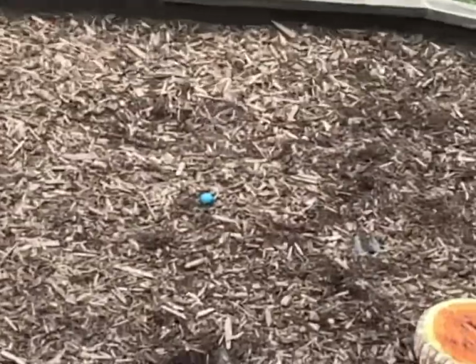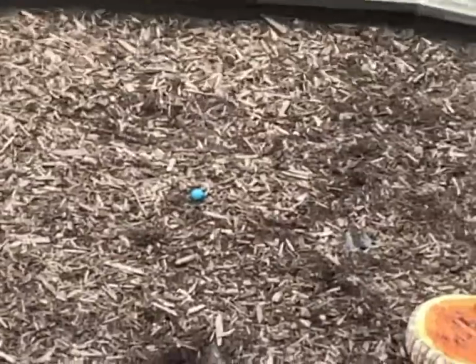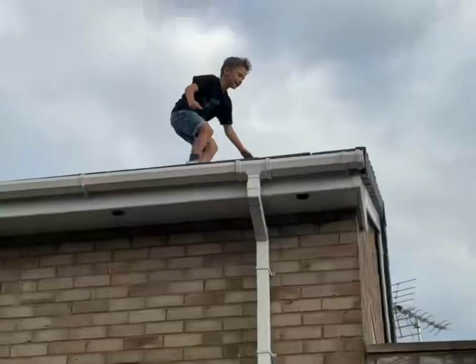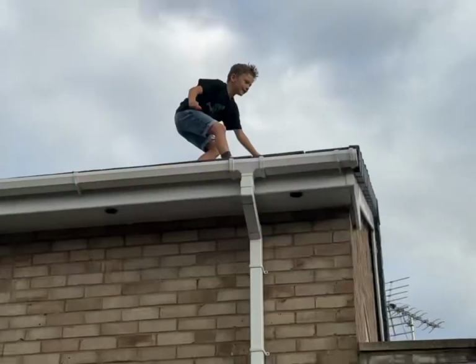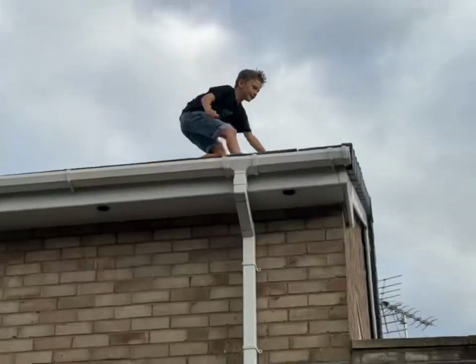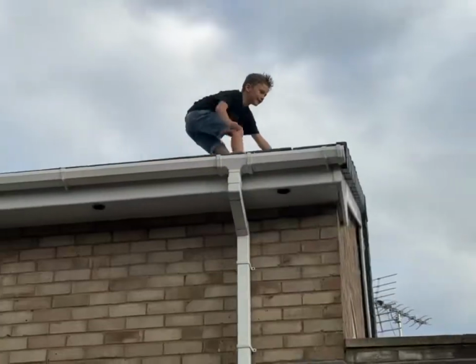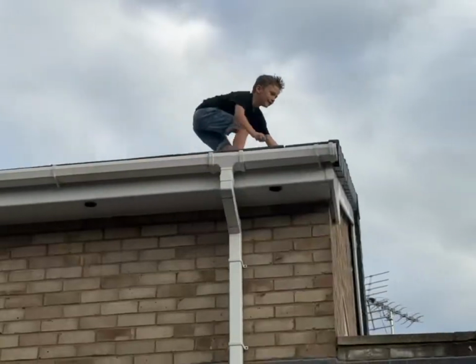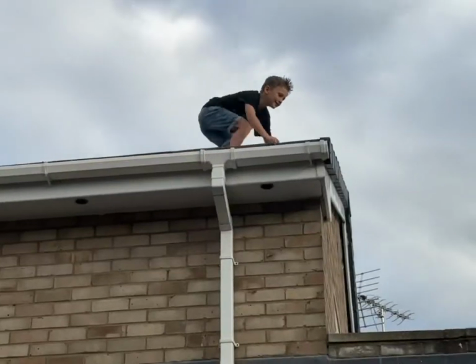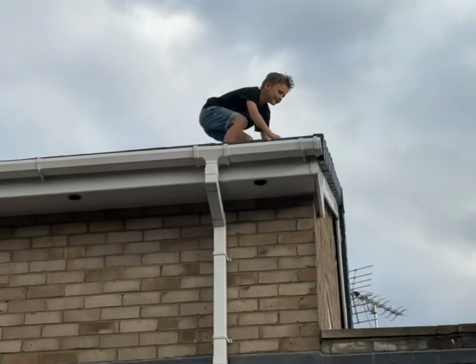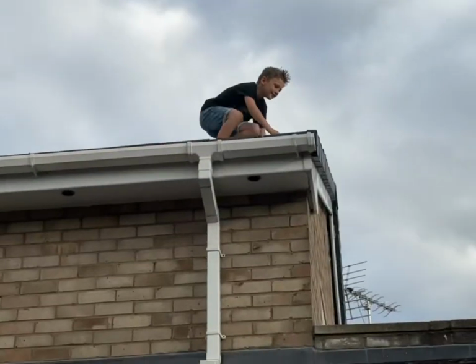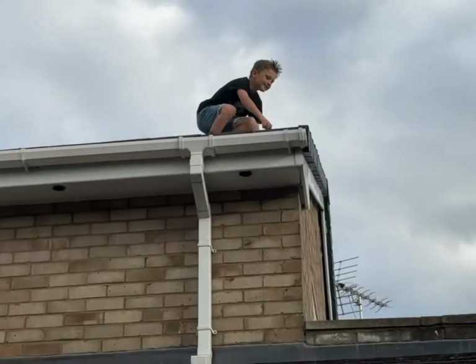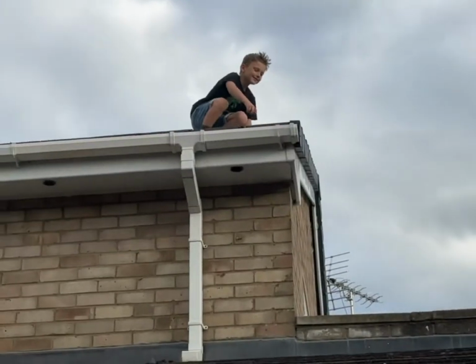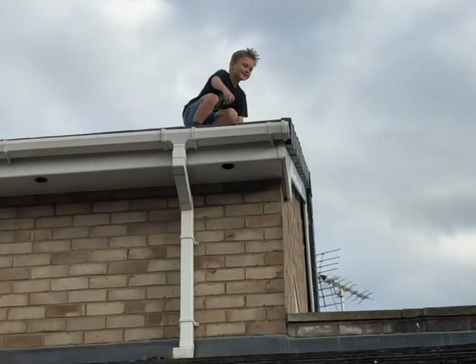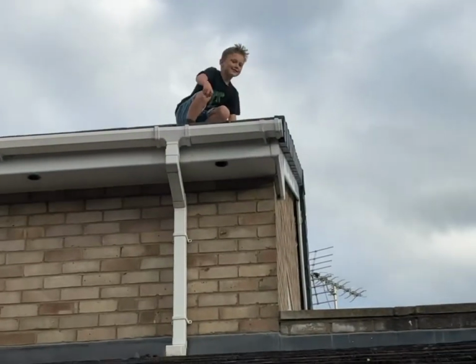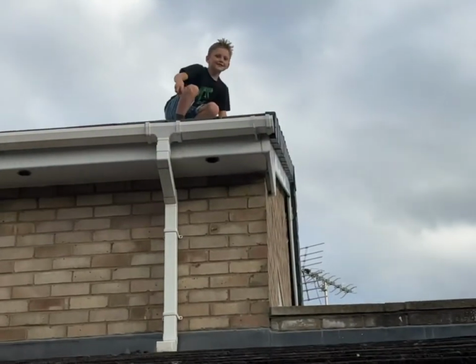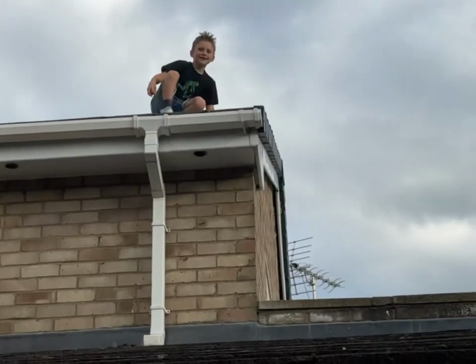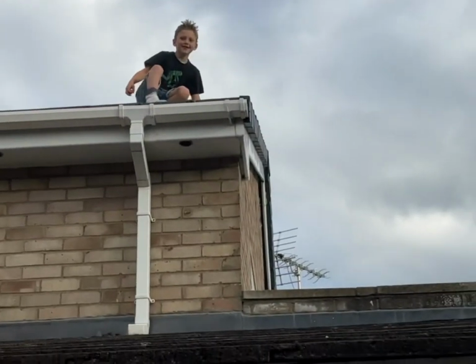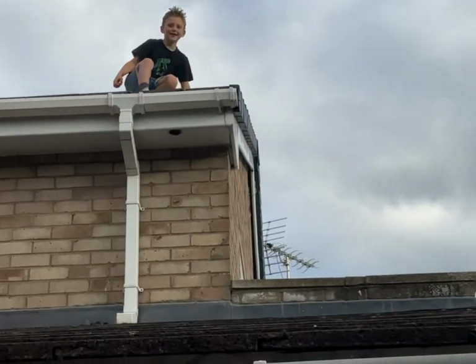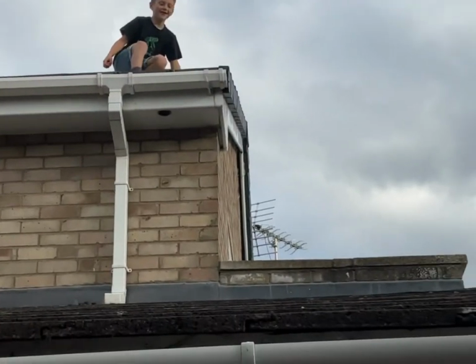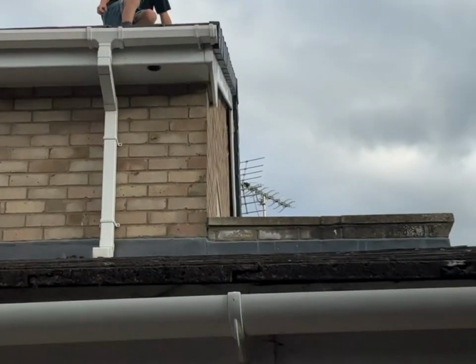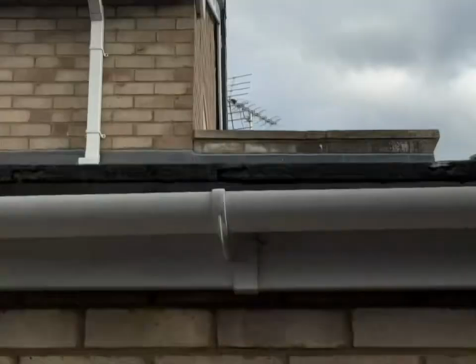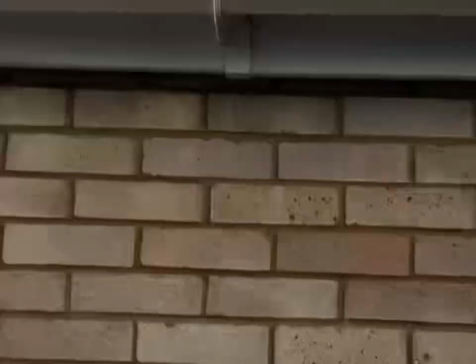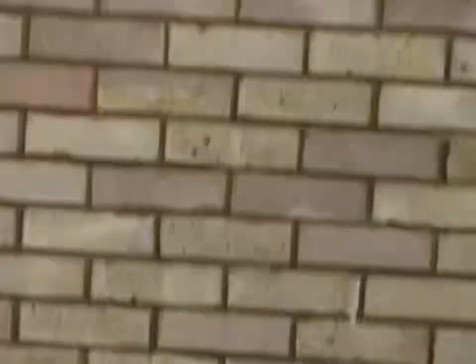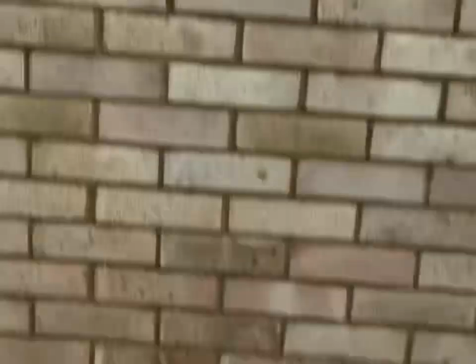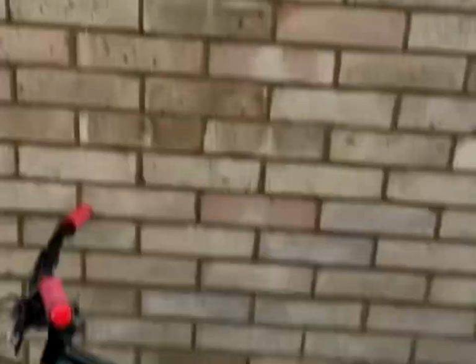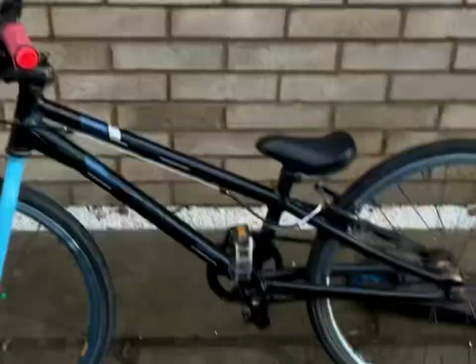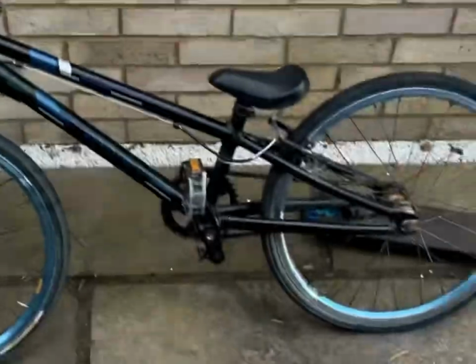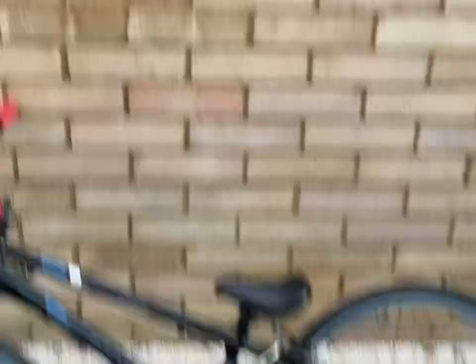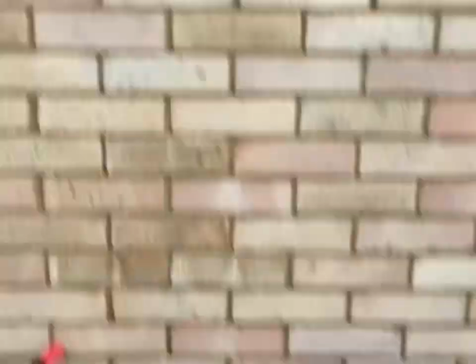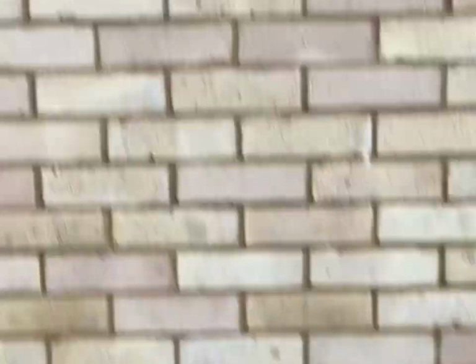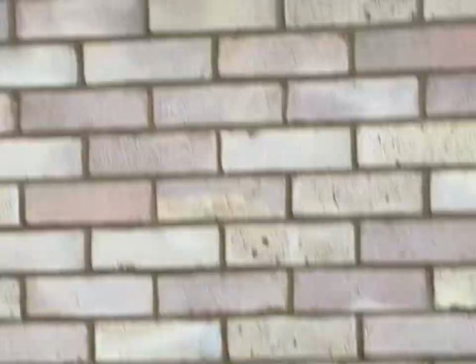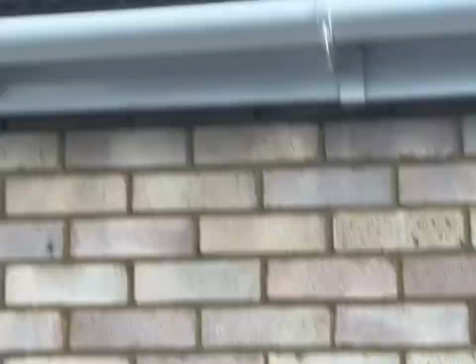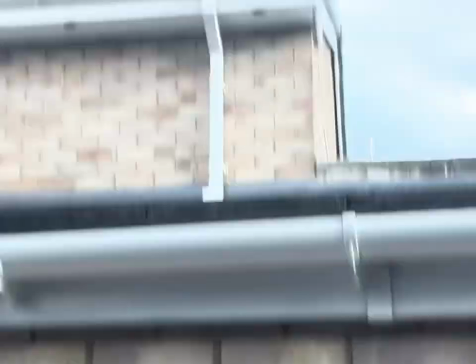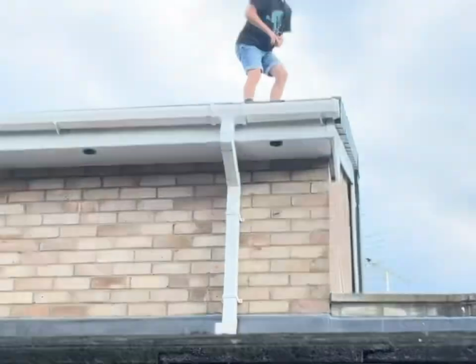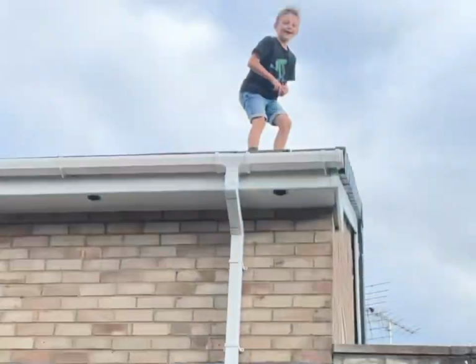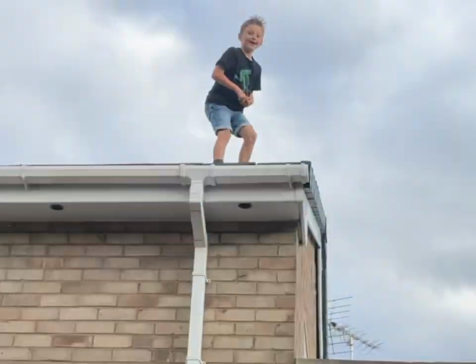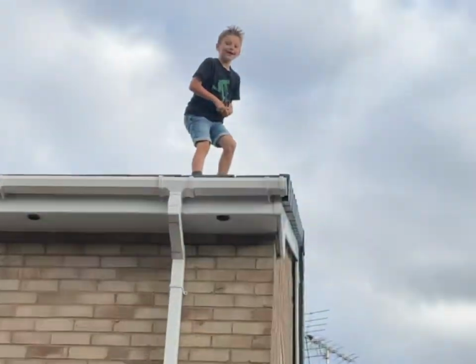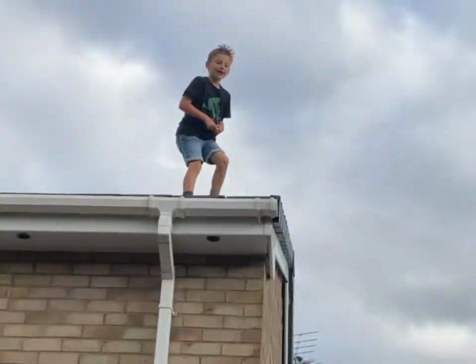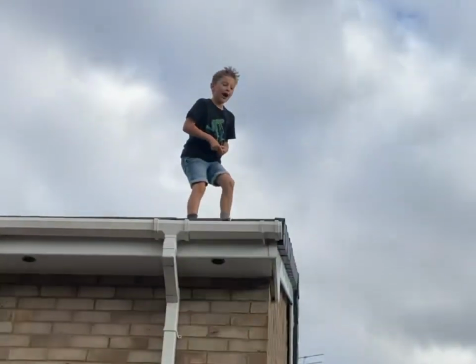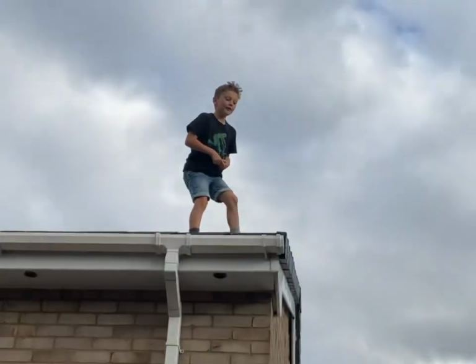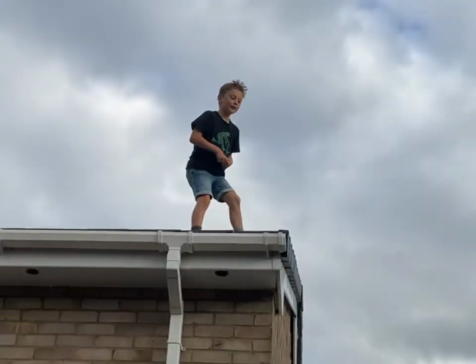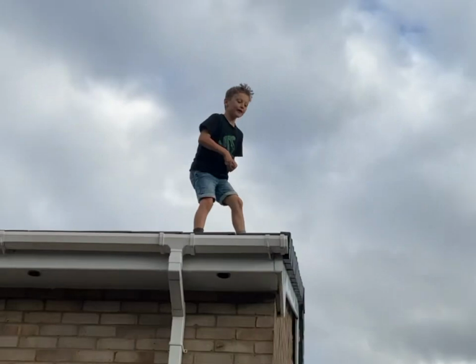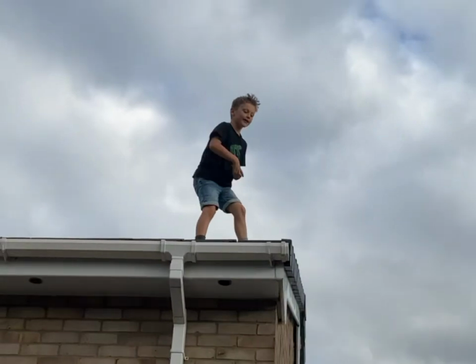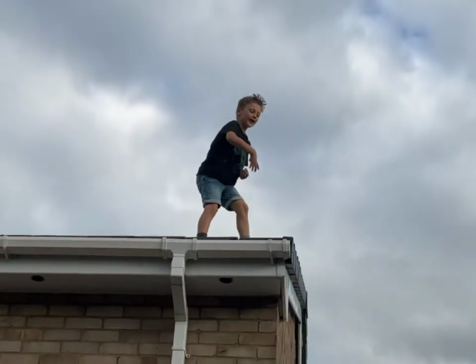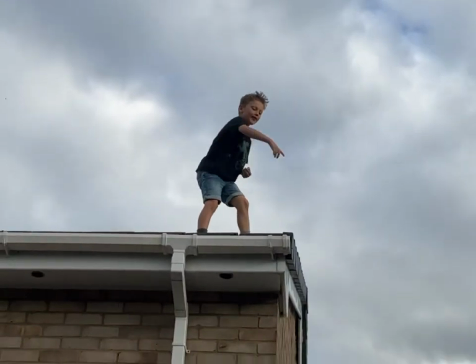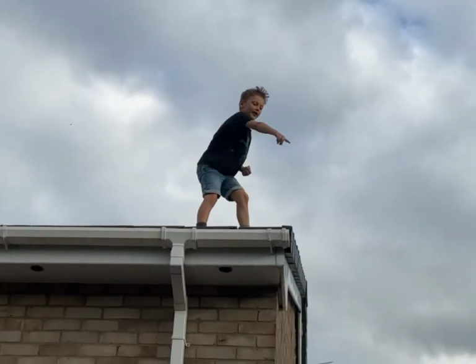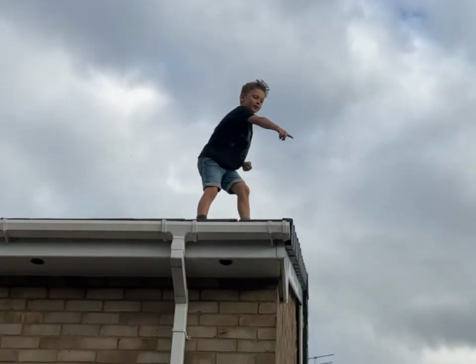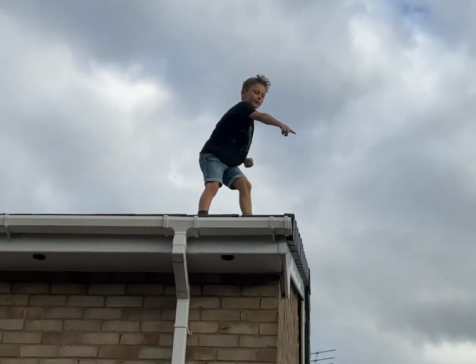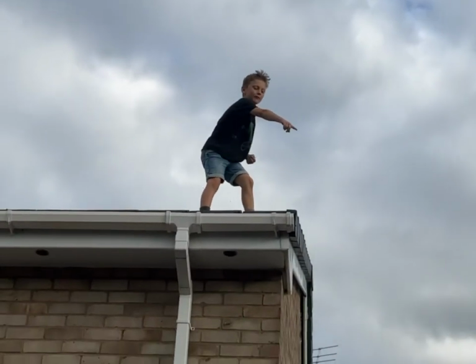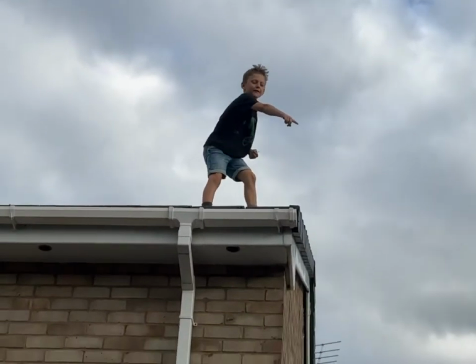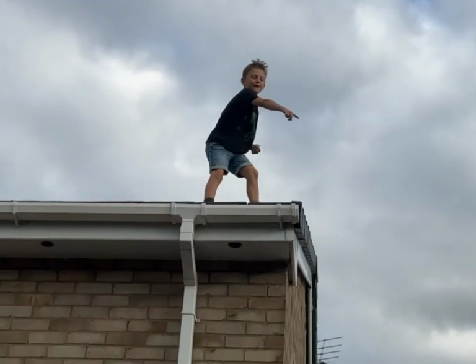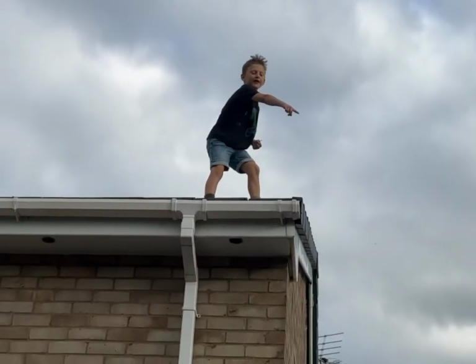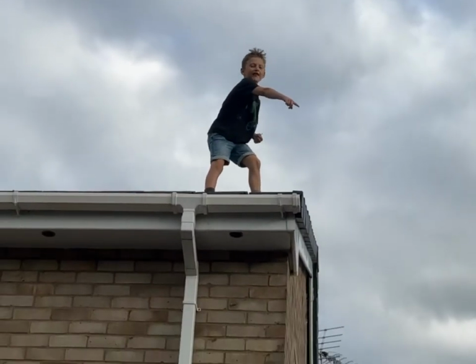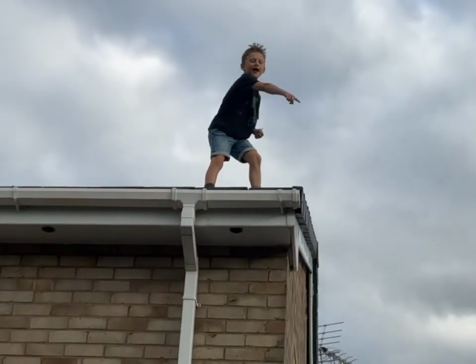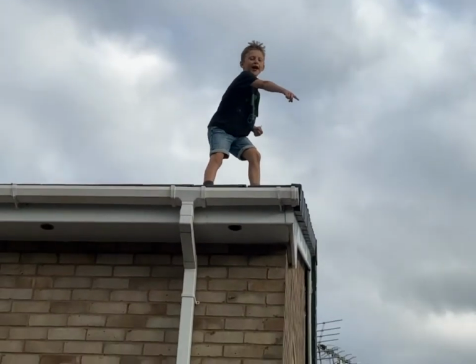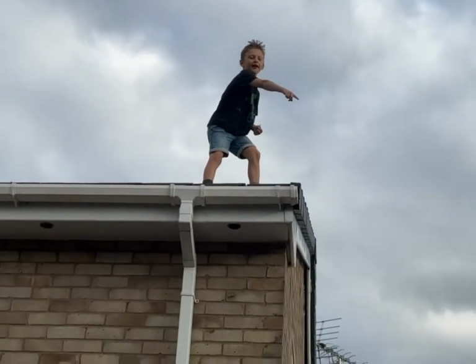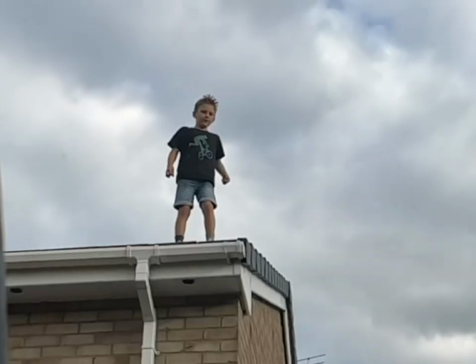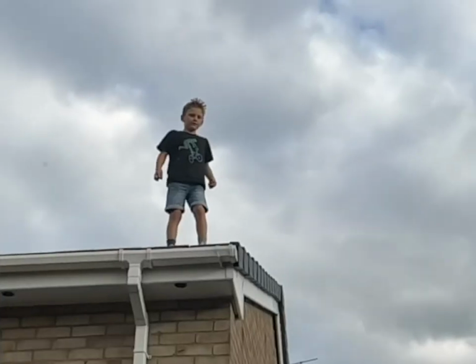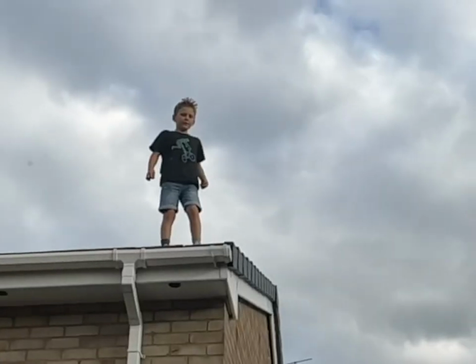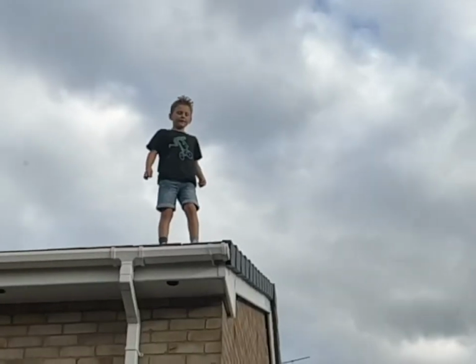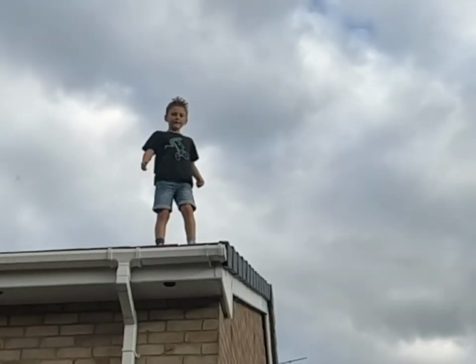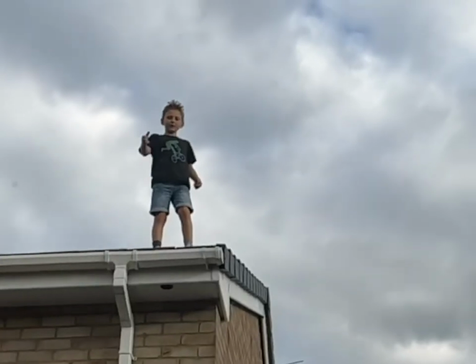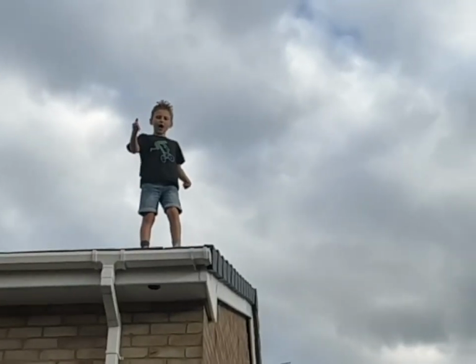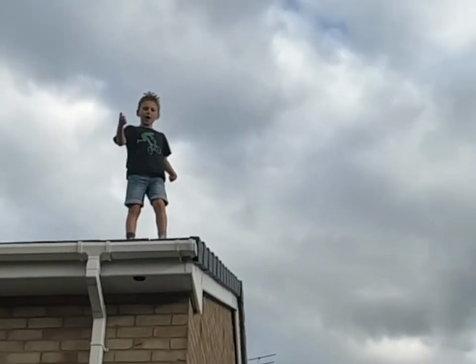I'm going to drop the bouncy ball off there. Are we ready? I'm doing it down there, so you might want to film down there. Put the thumbs up.